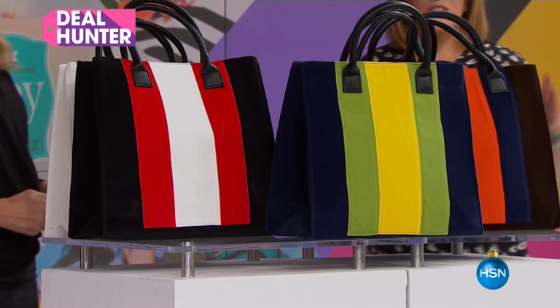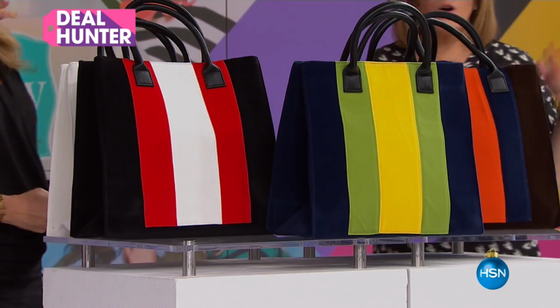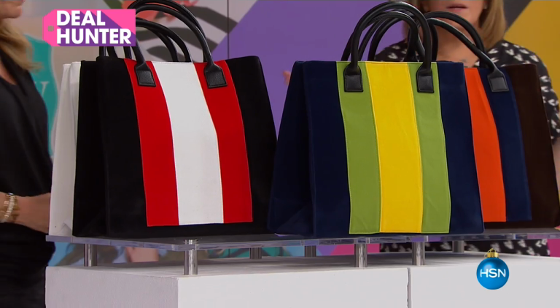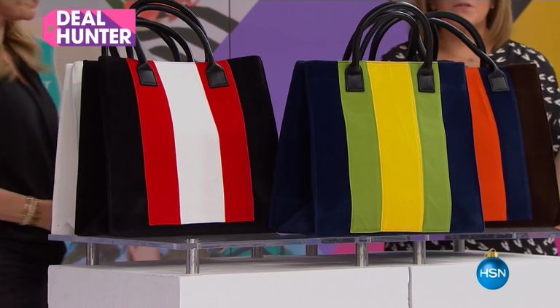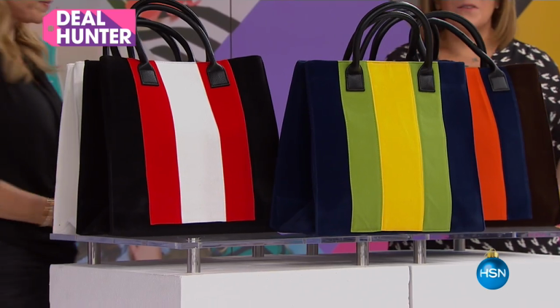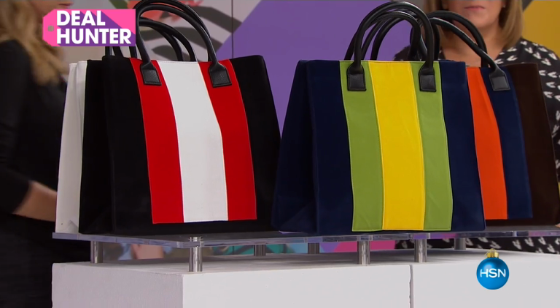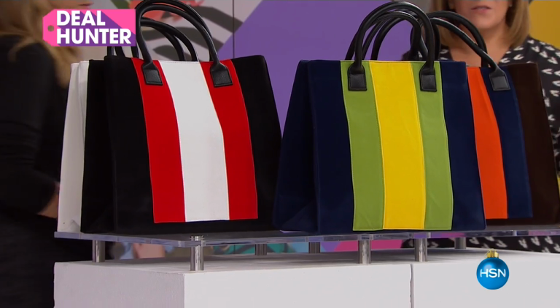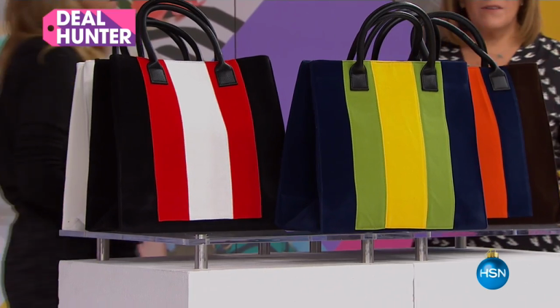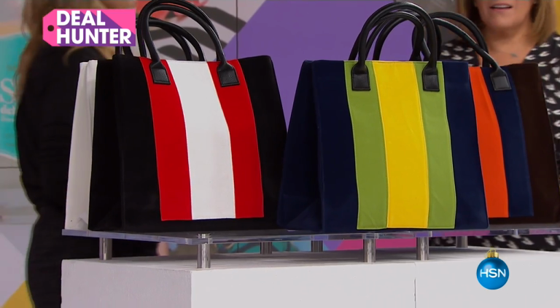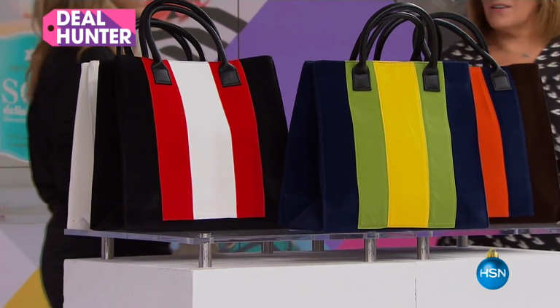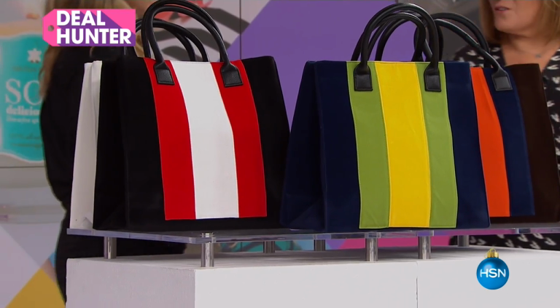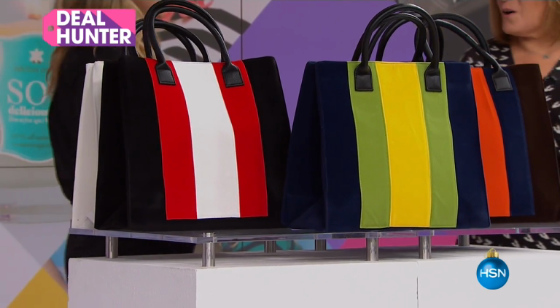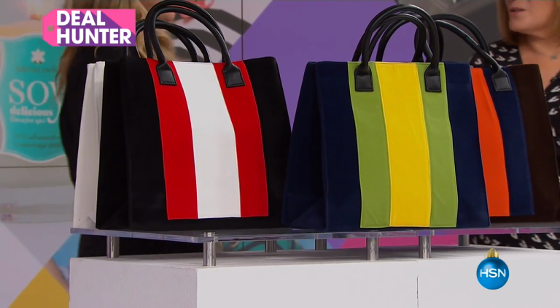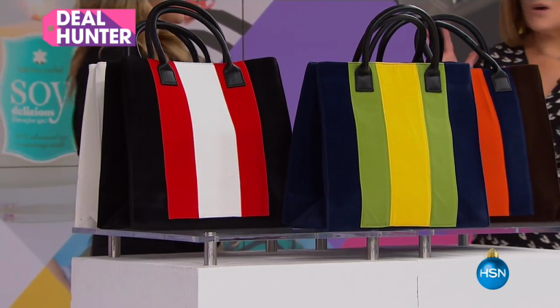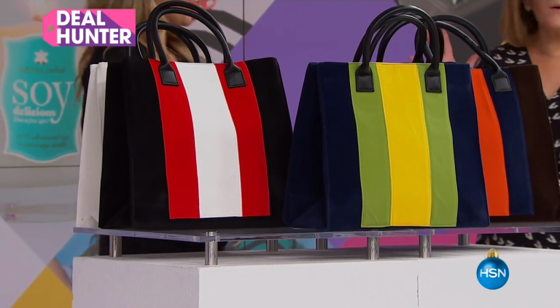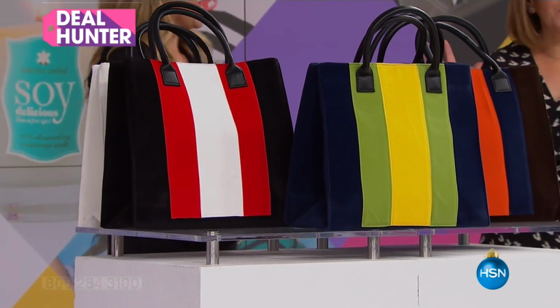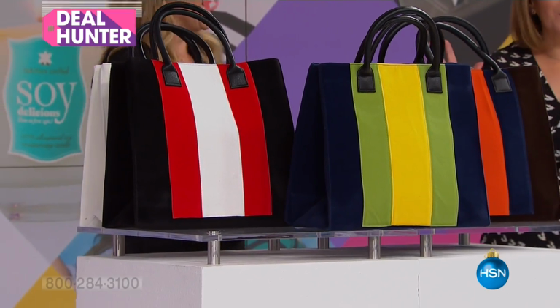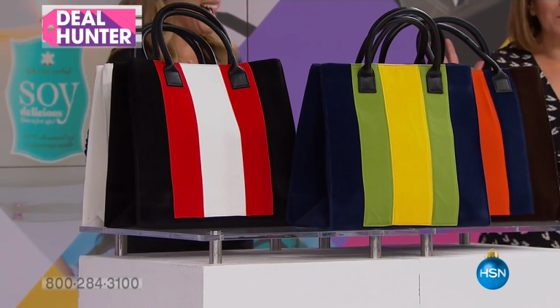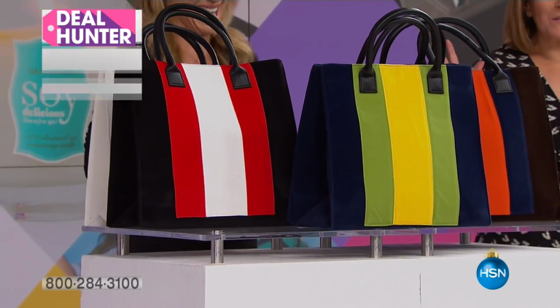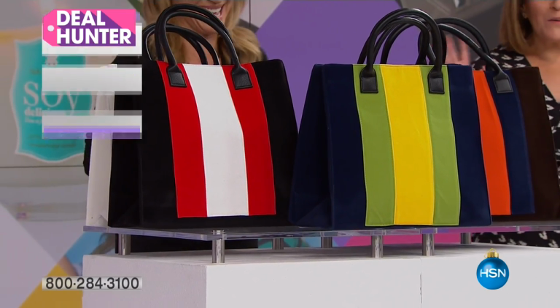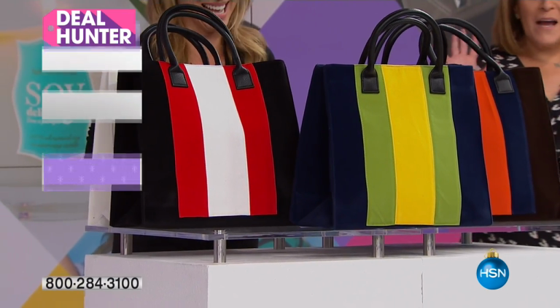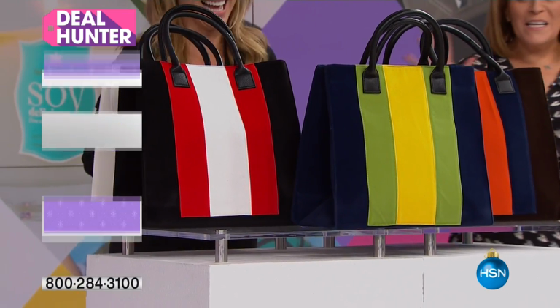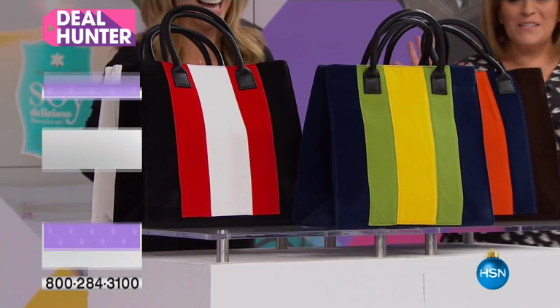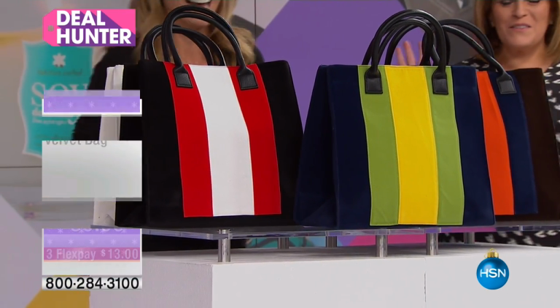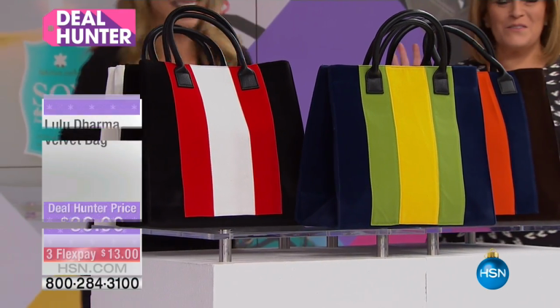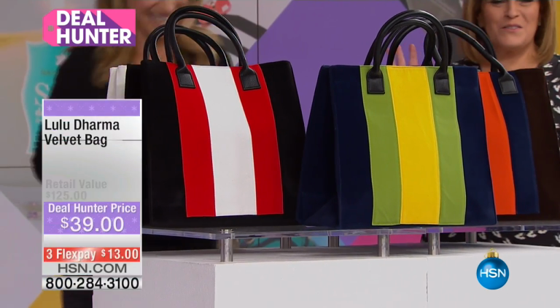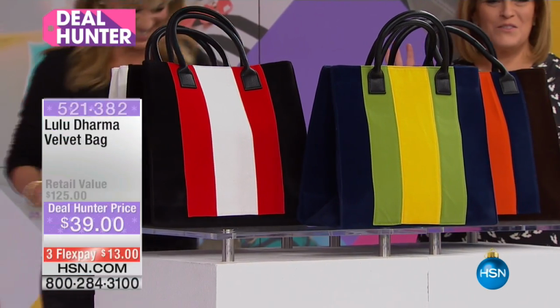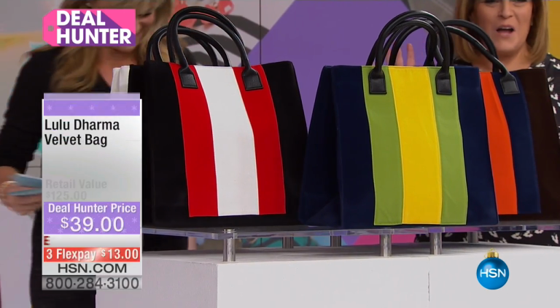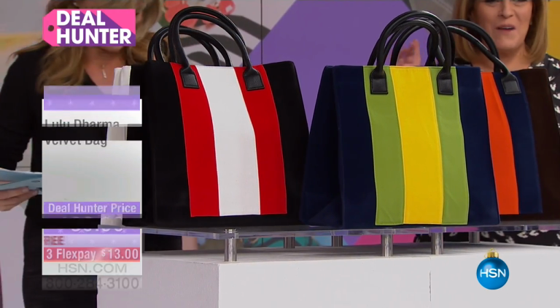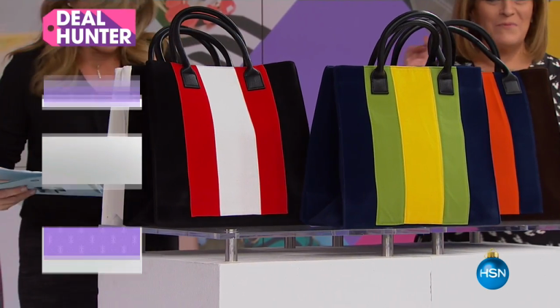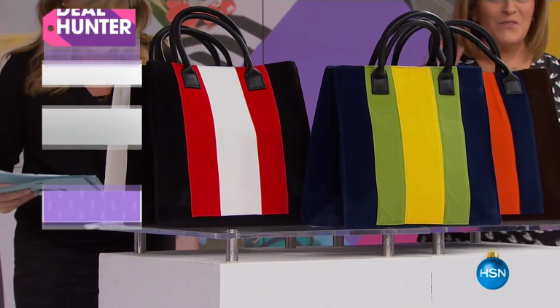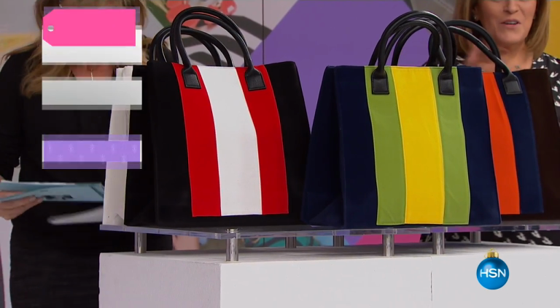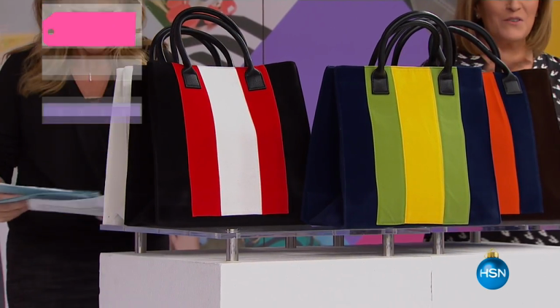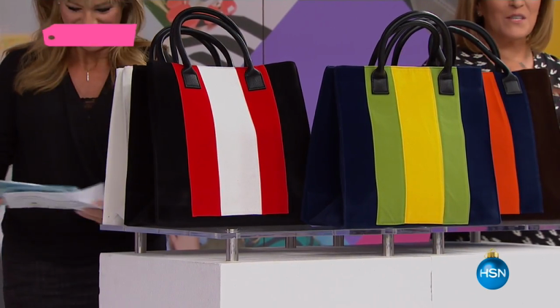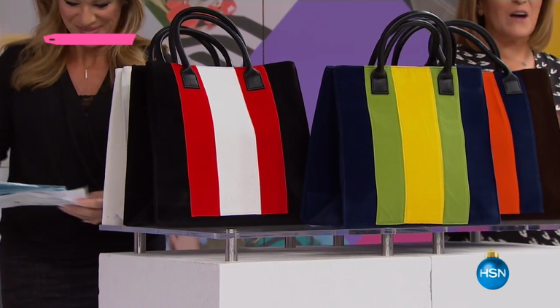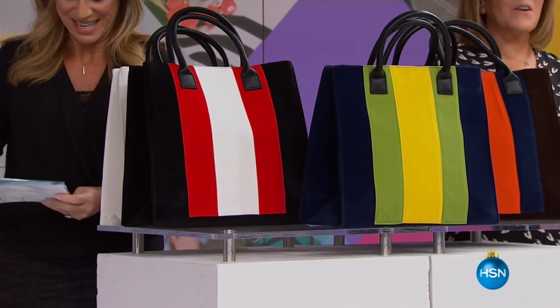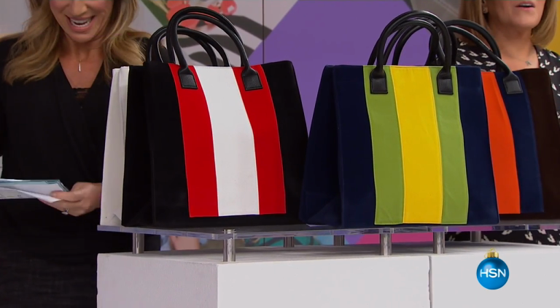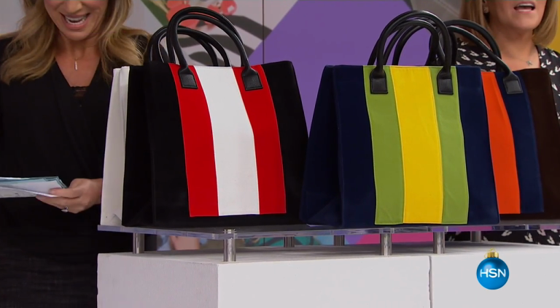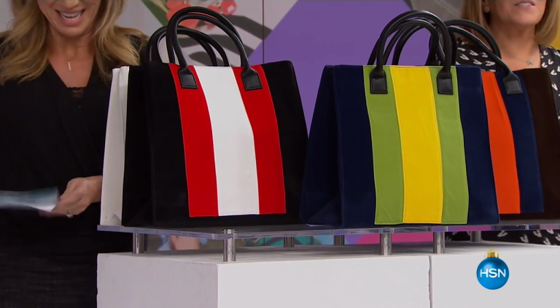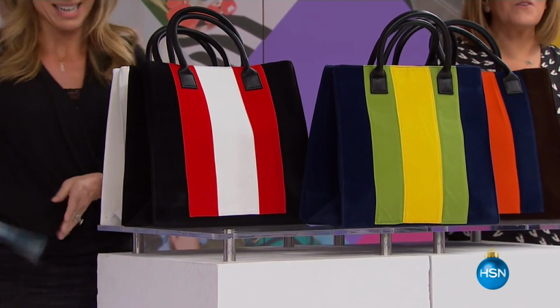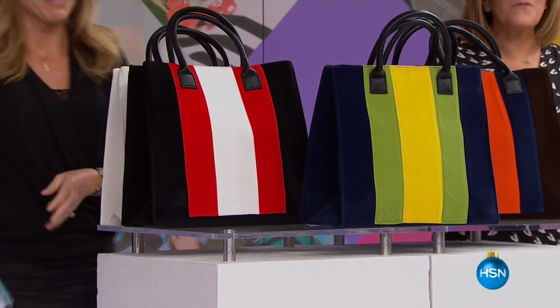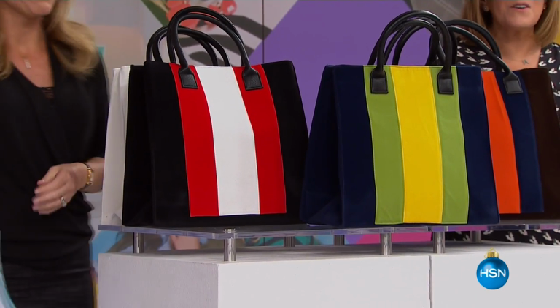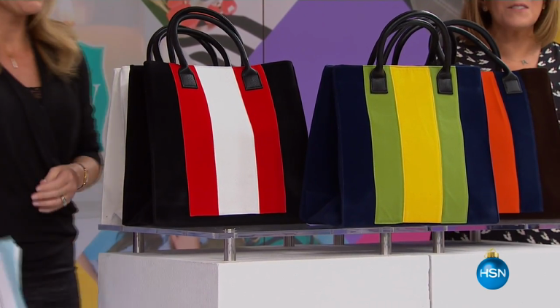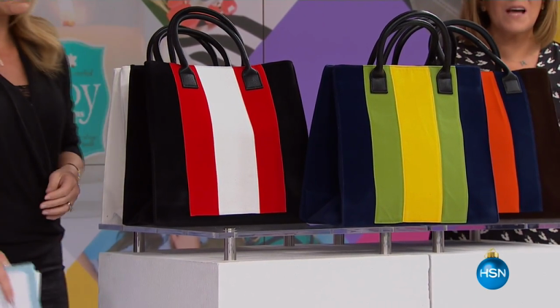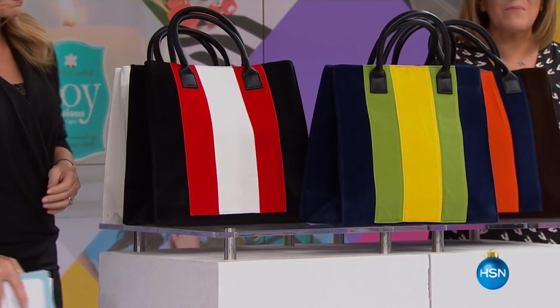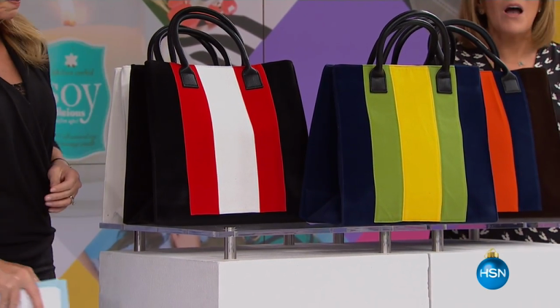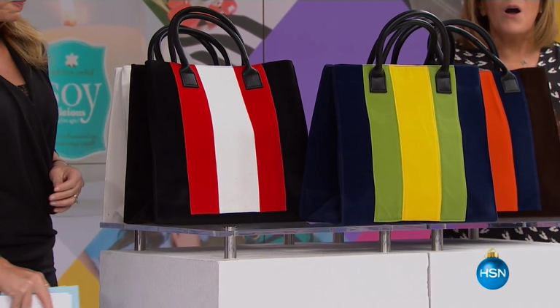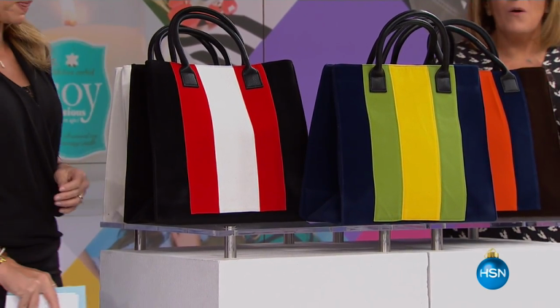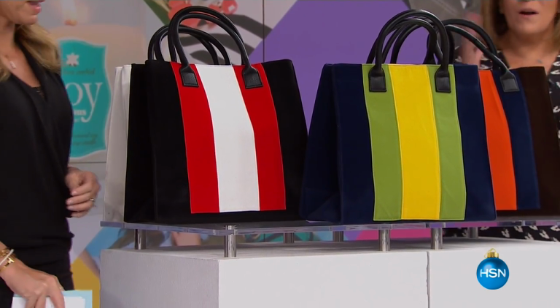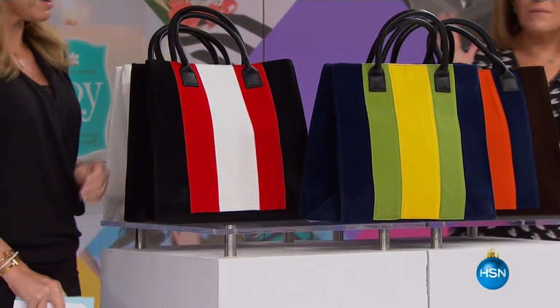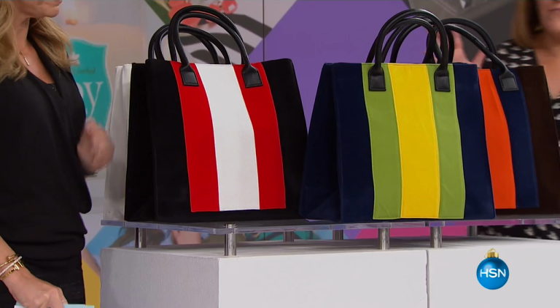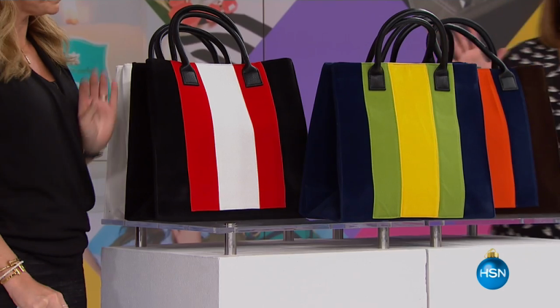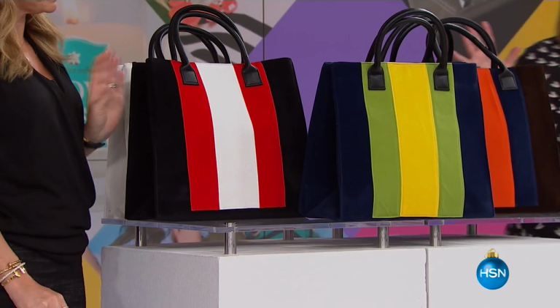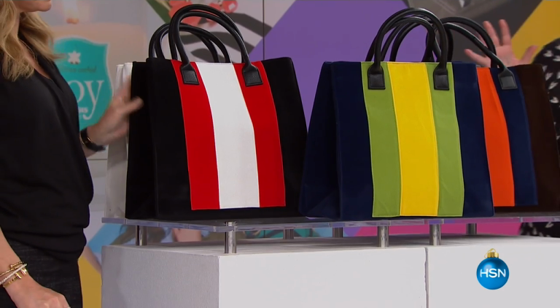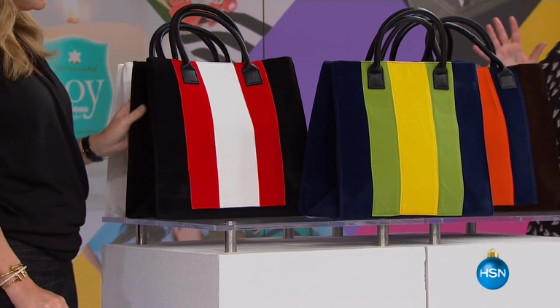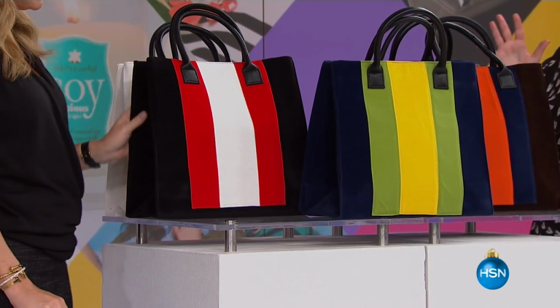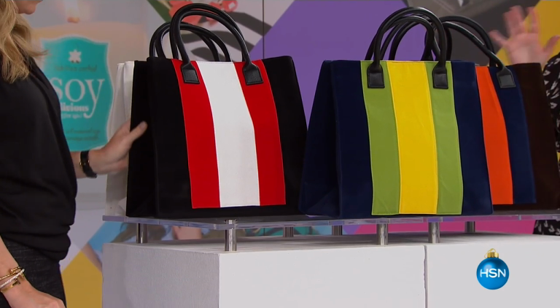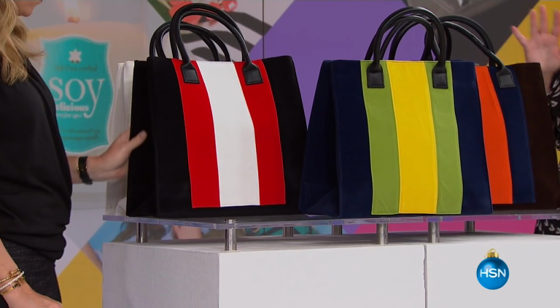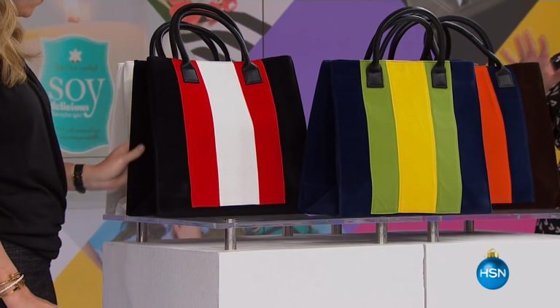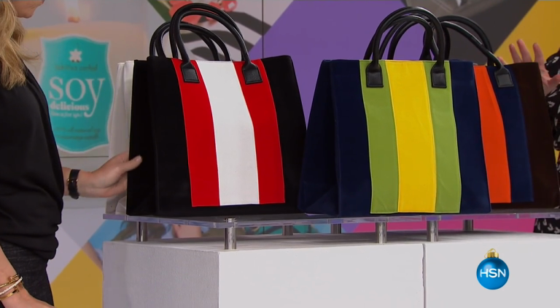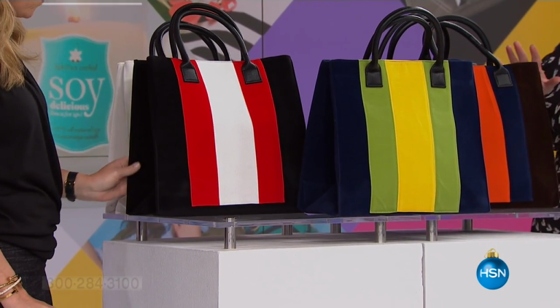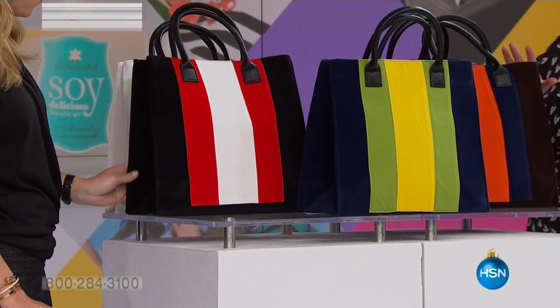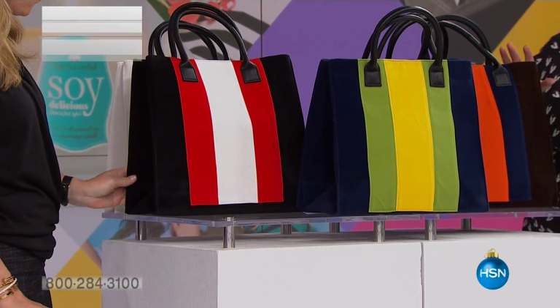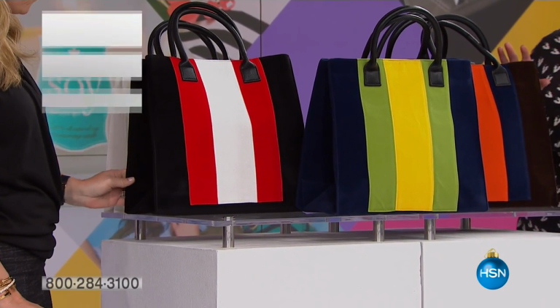It's always Christmas around here, so any excuse to shop and treat yourself. First up, one of my favorite brands, Lulu Dharma.